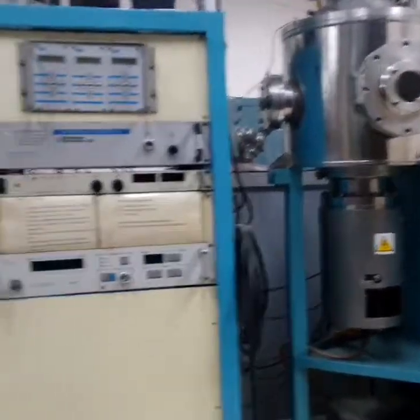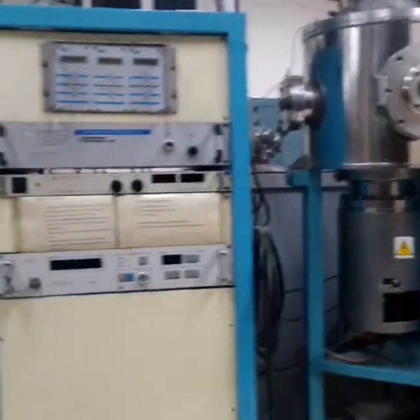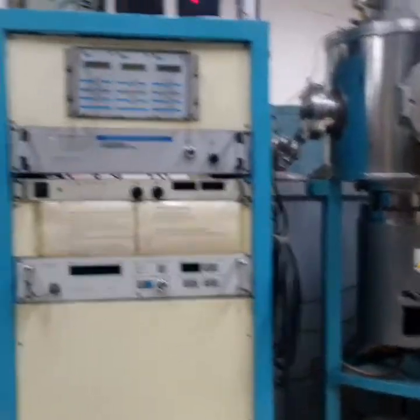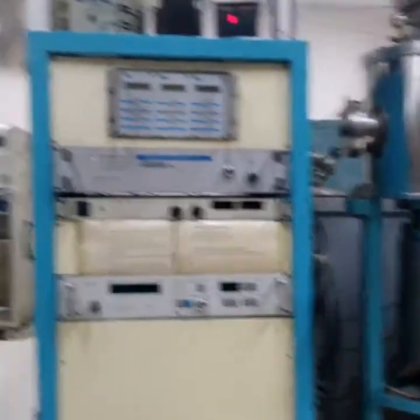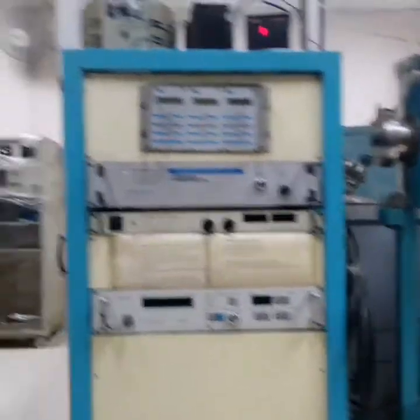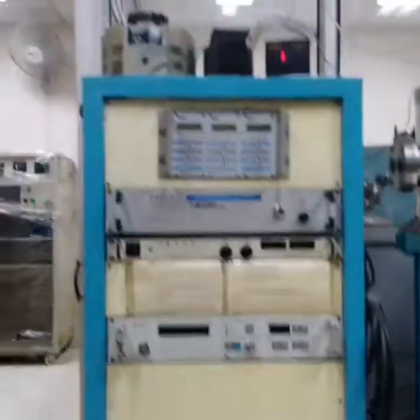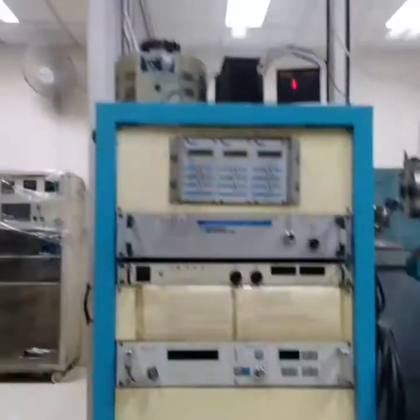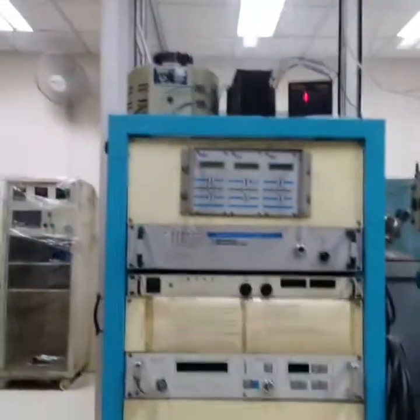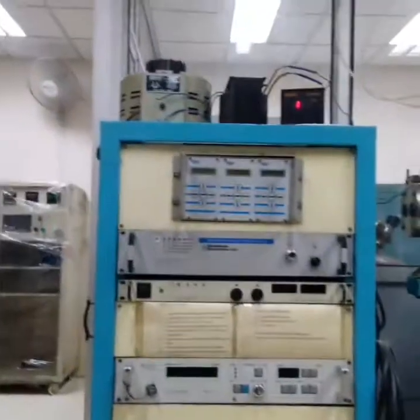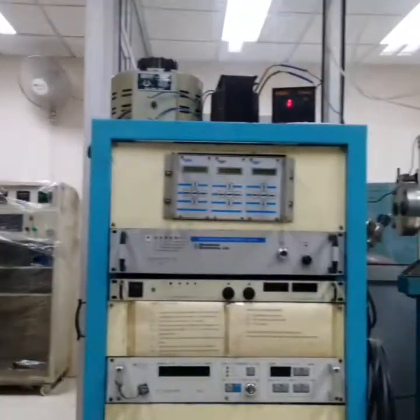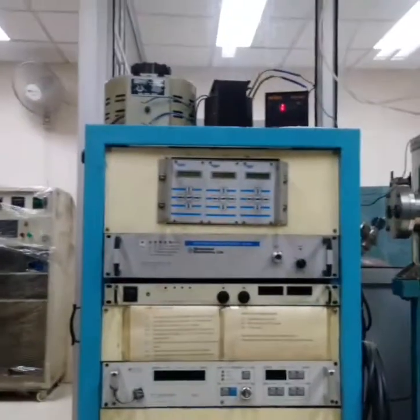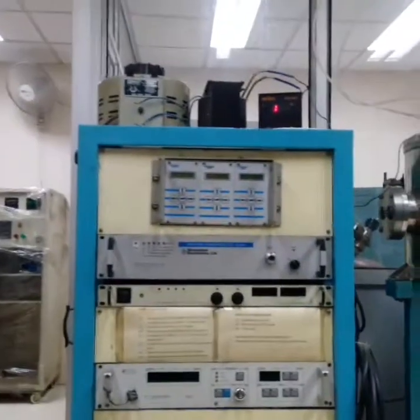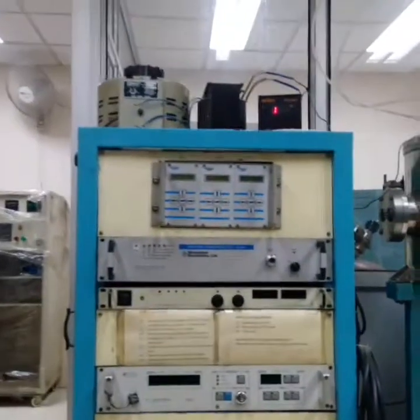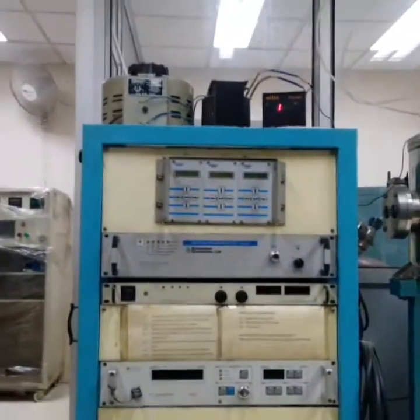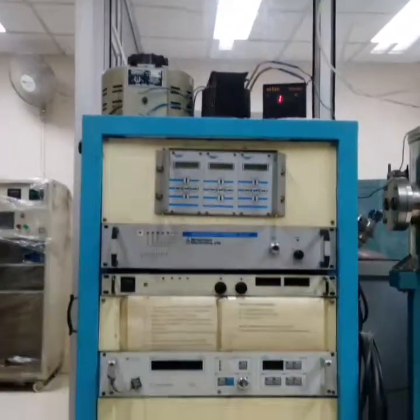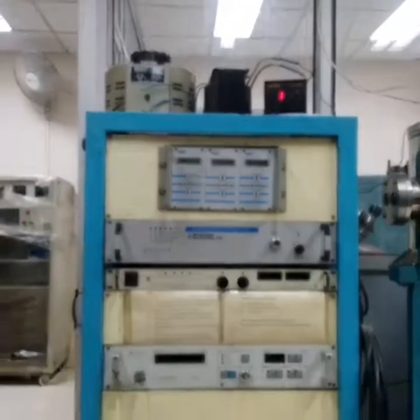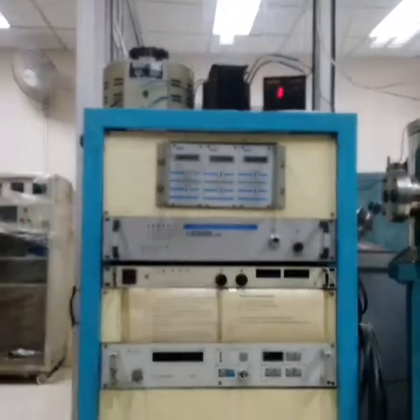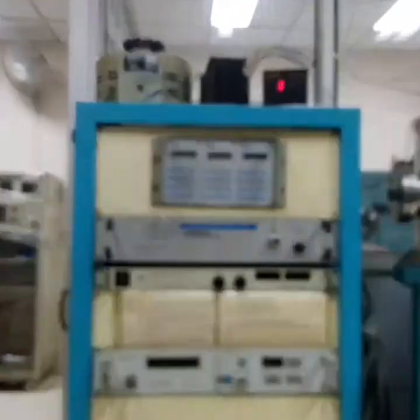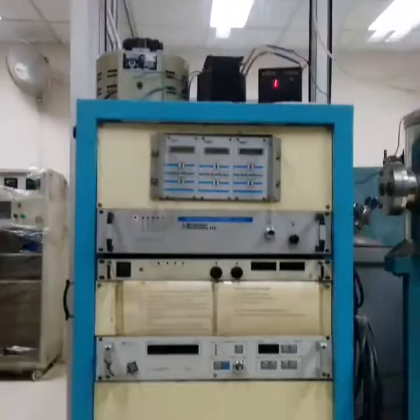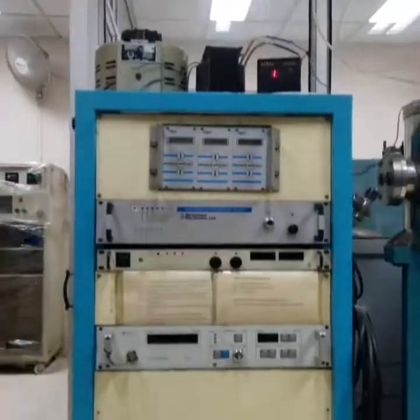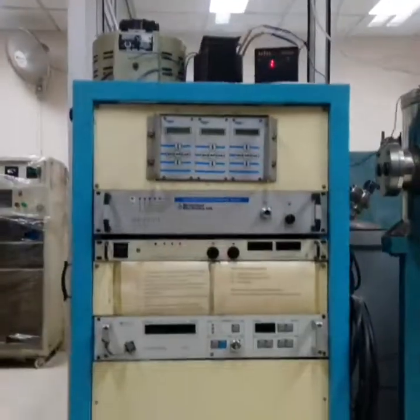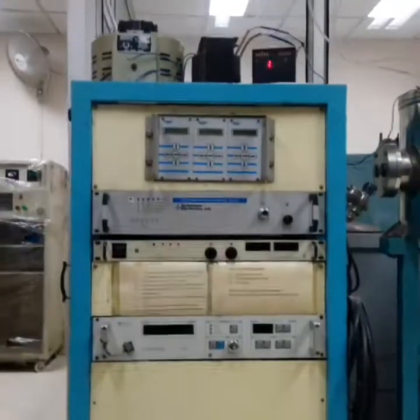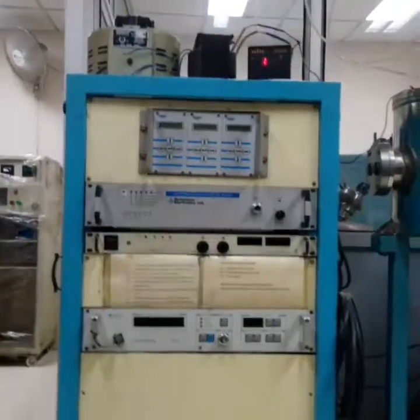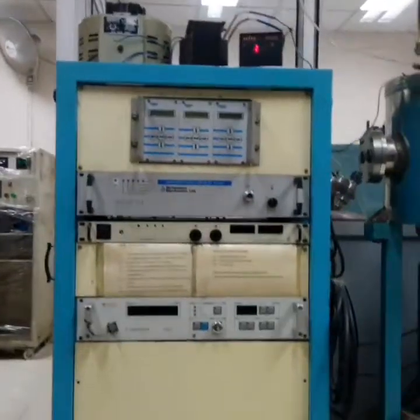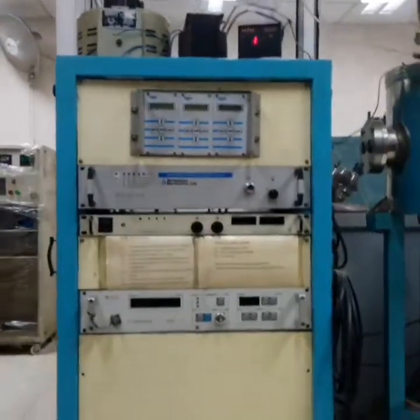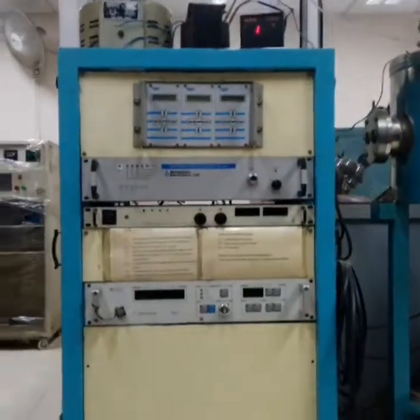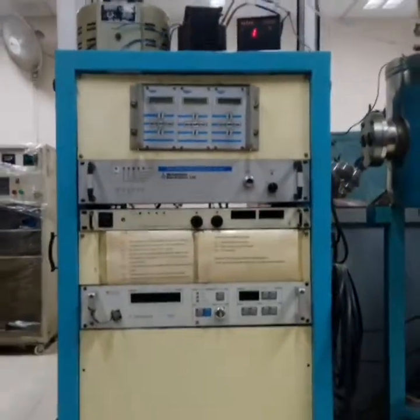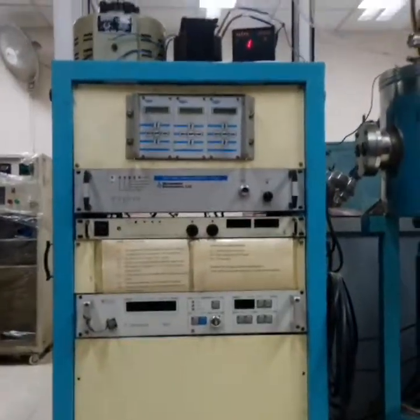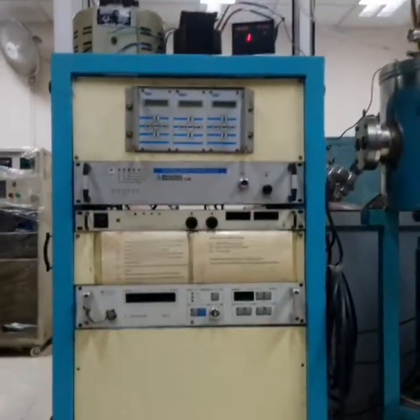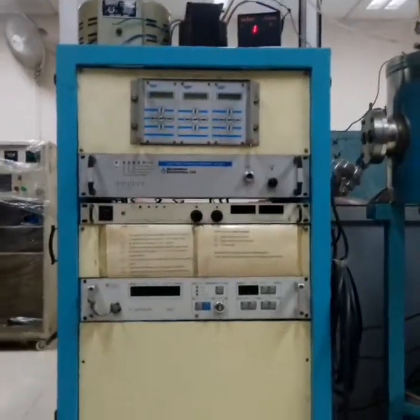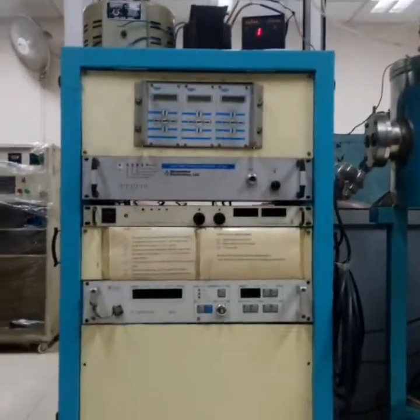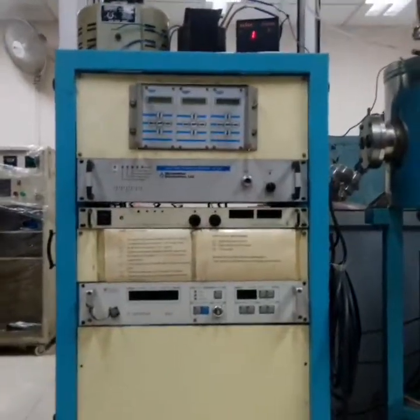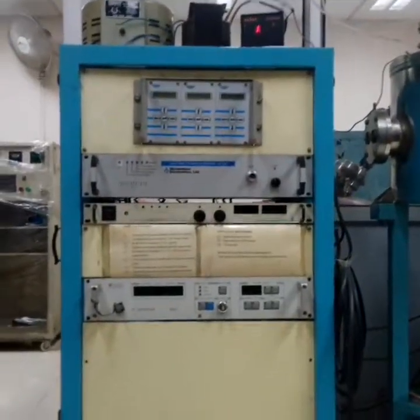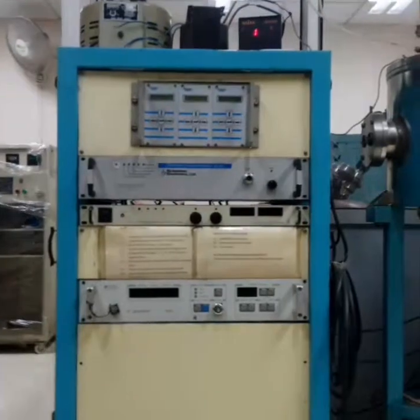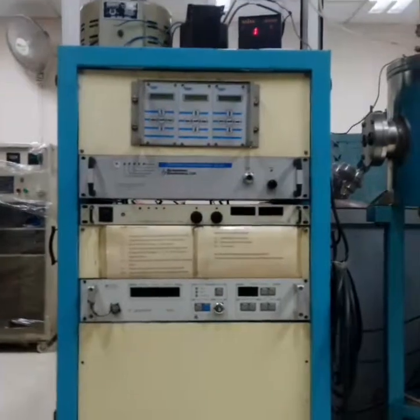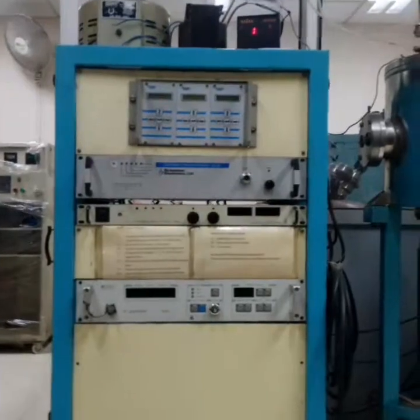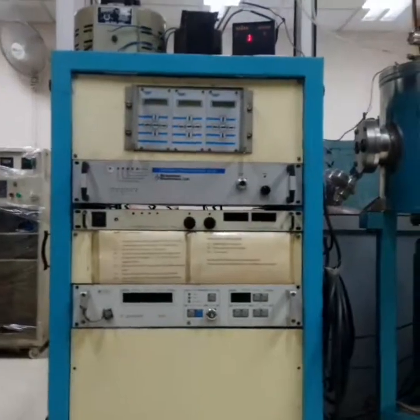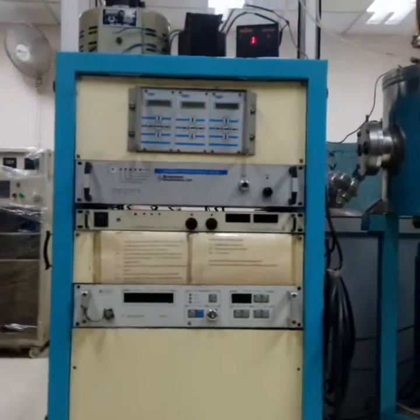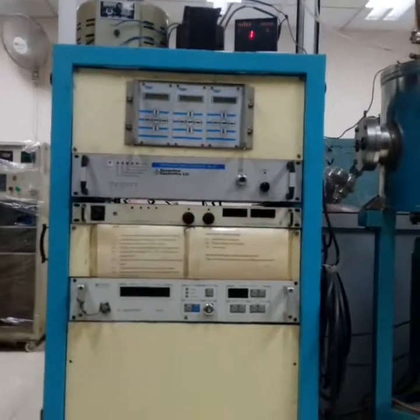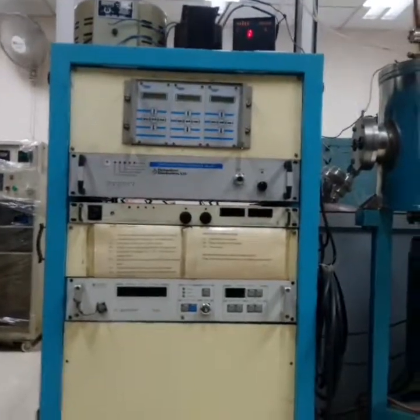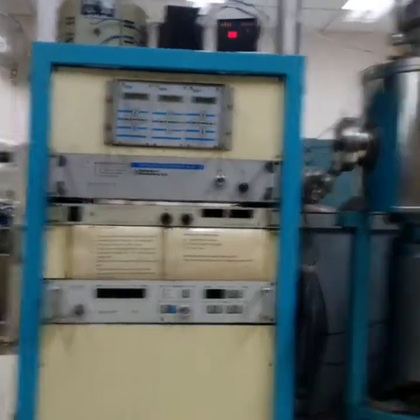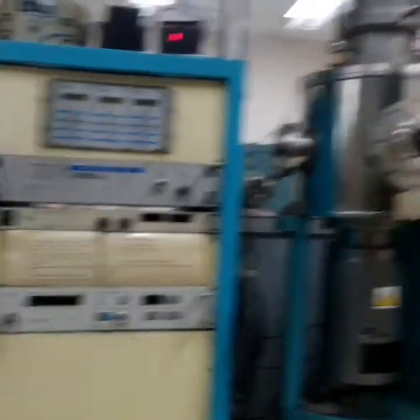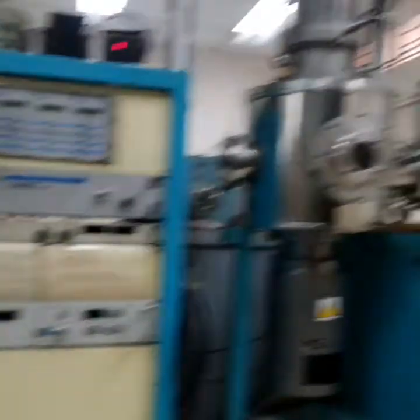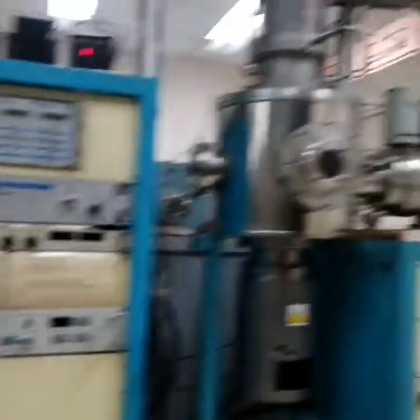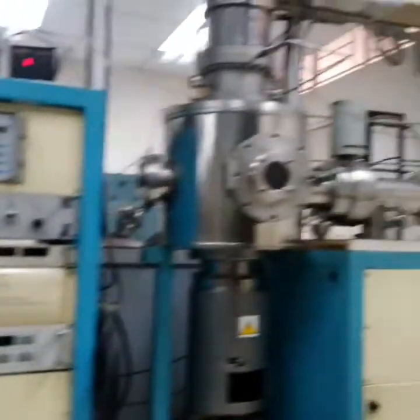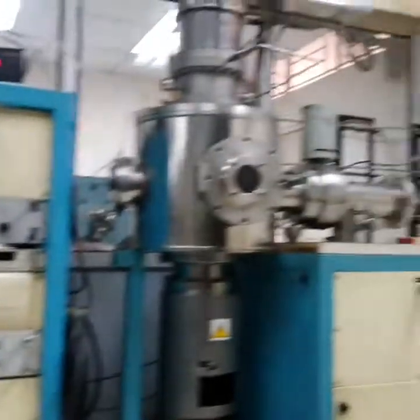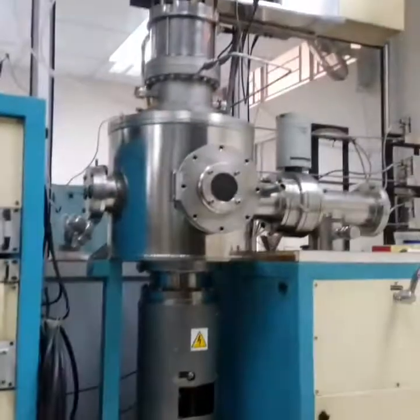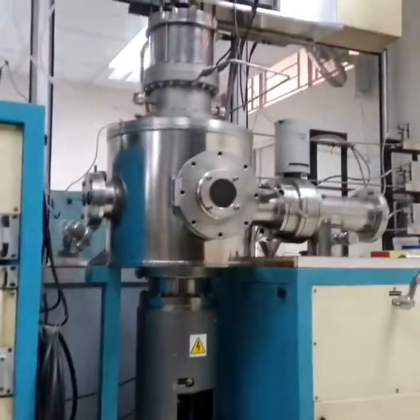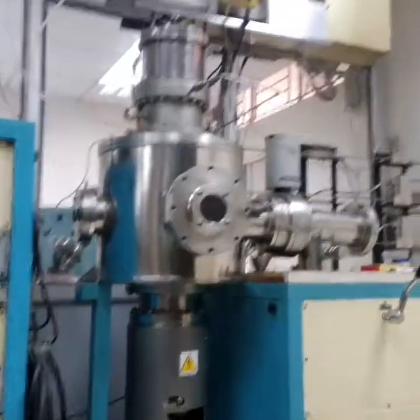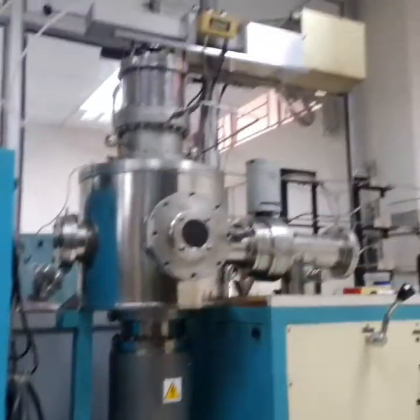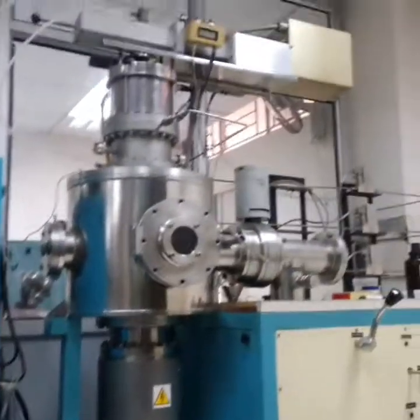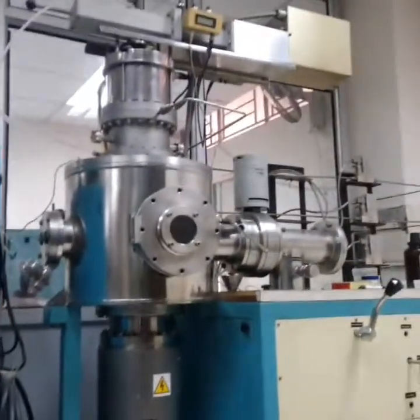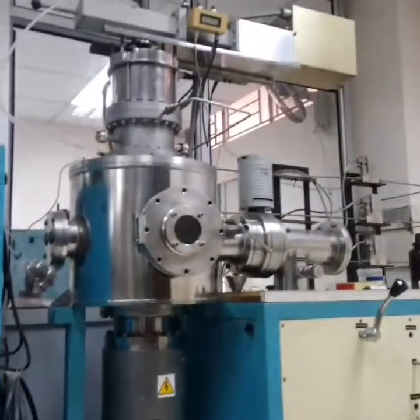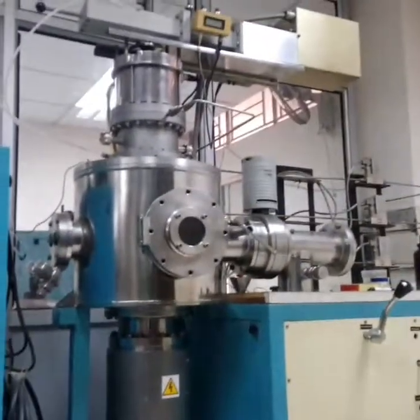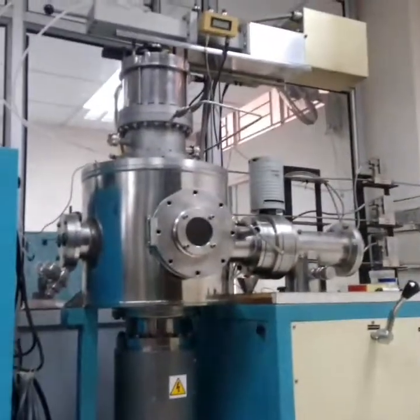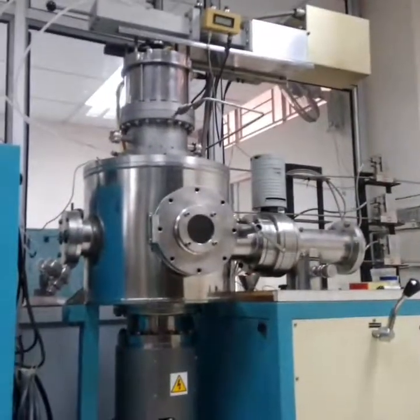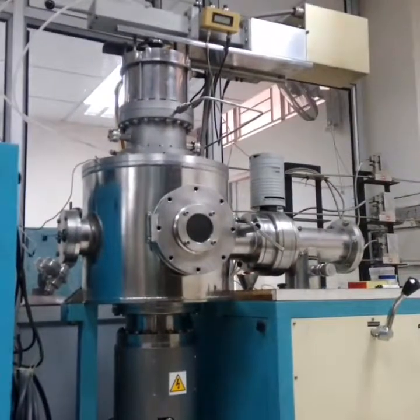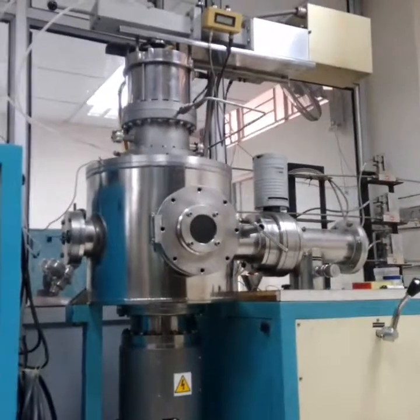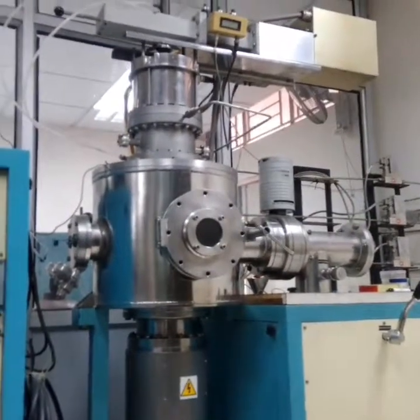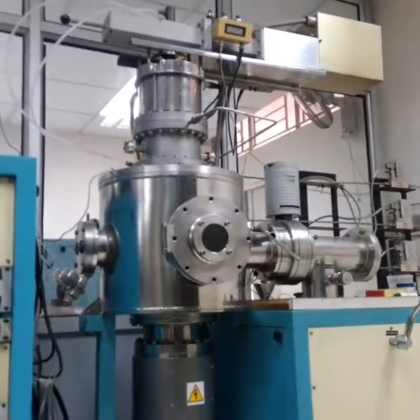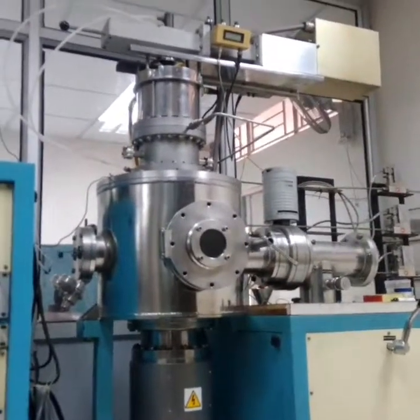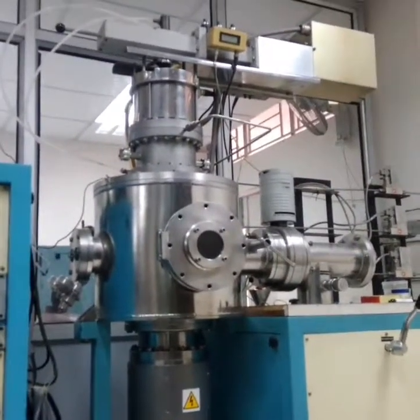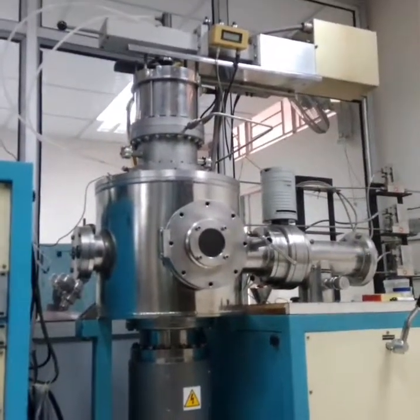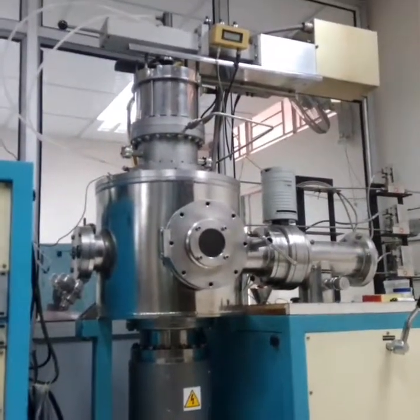This is an ECR matching system. This is ECR.